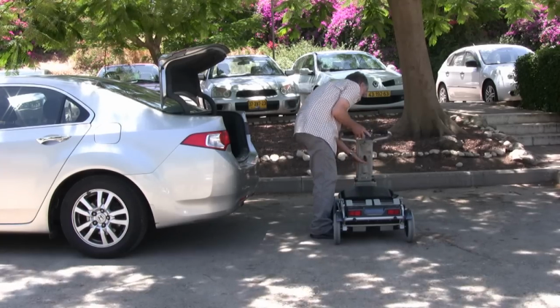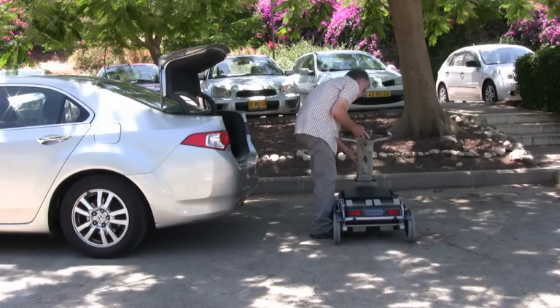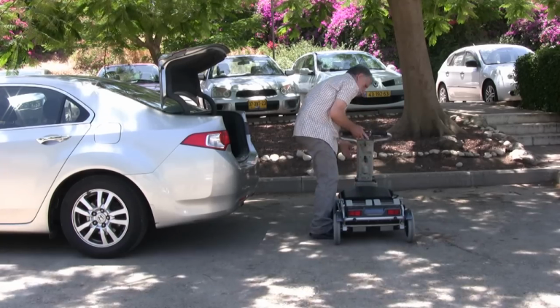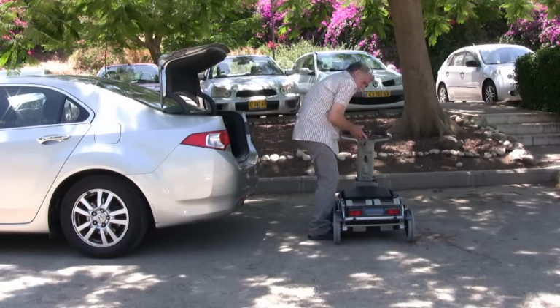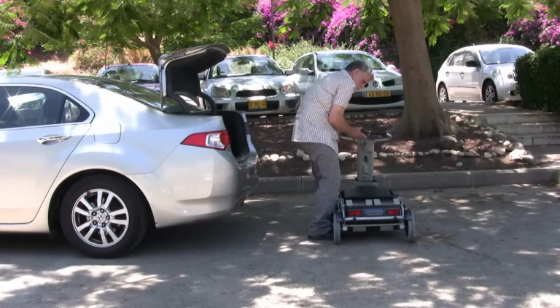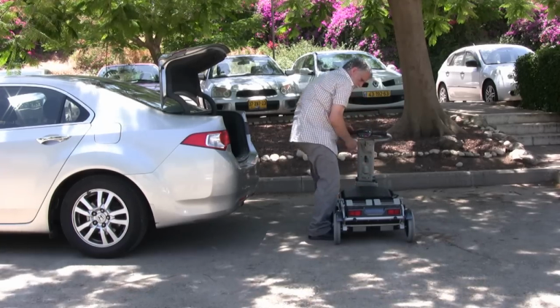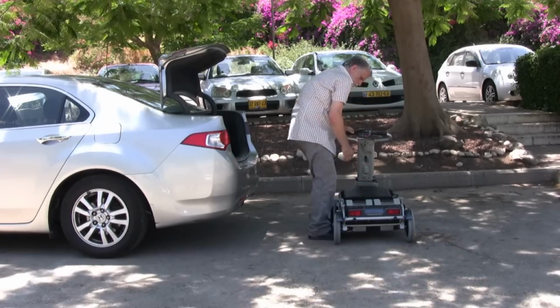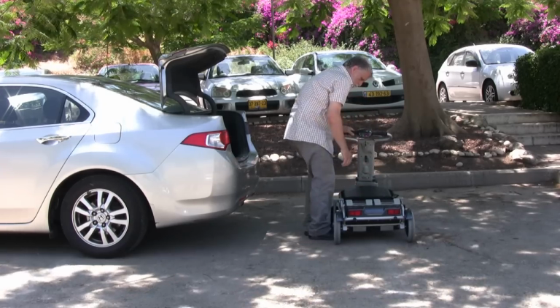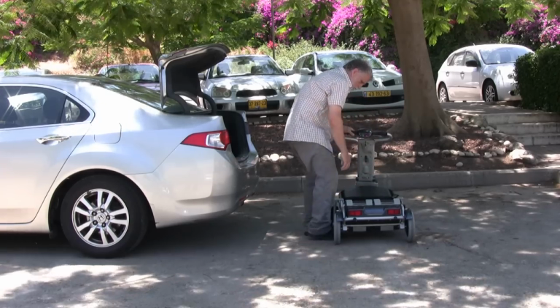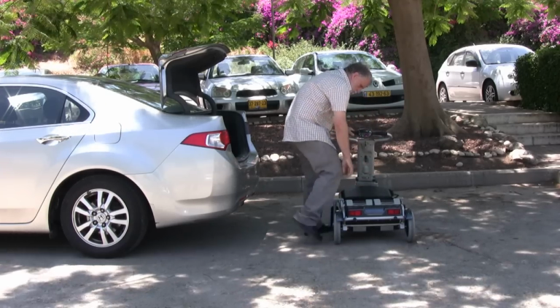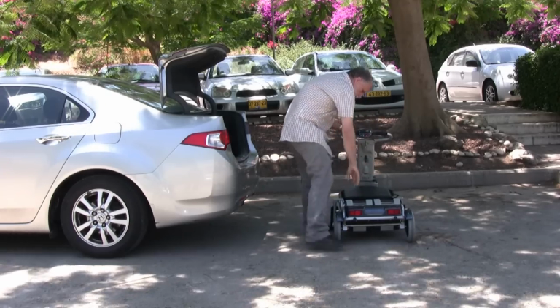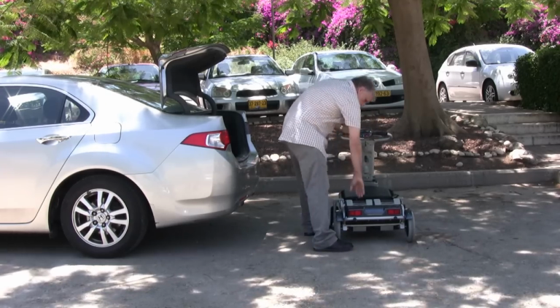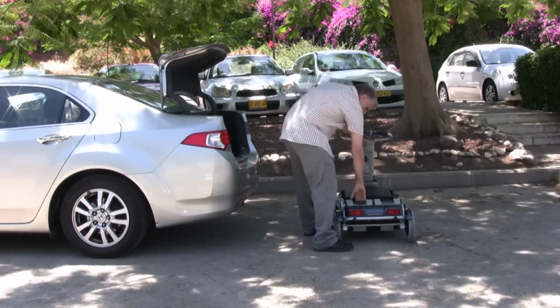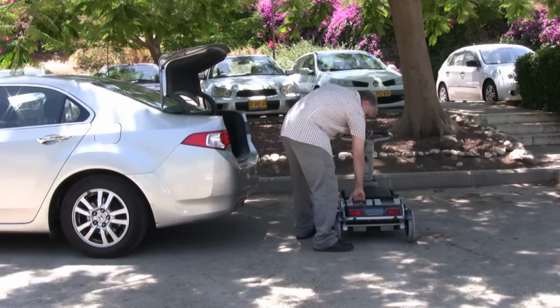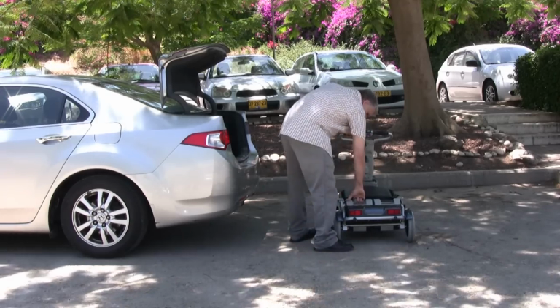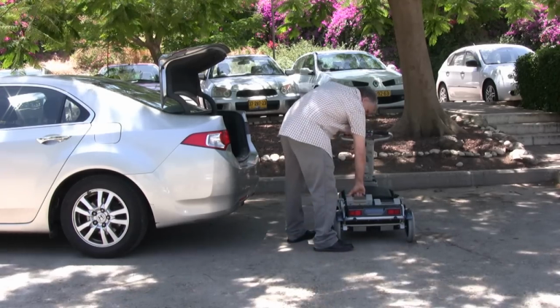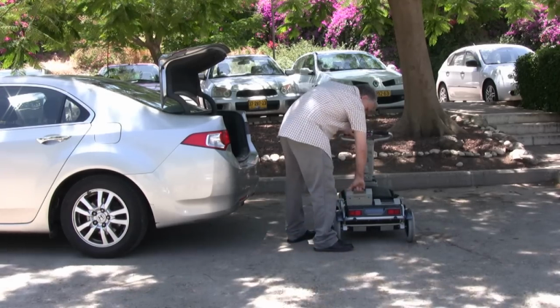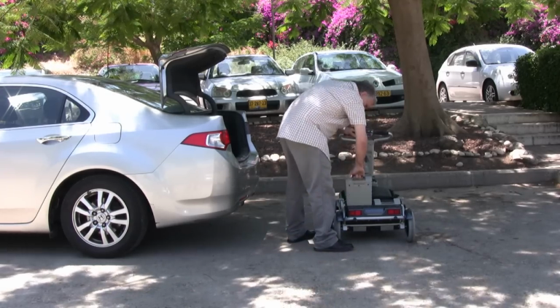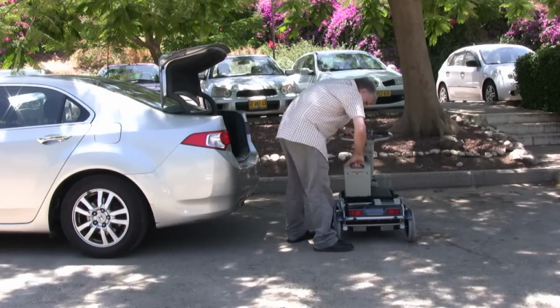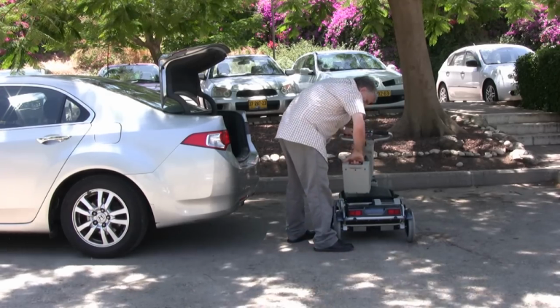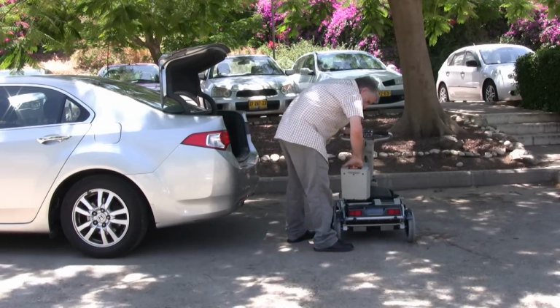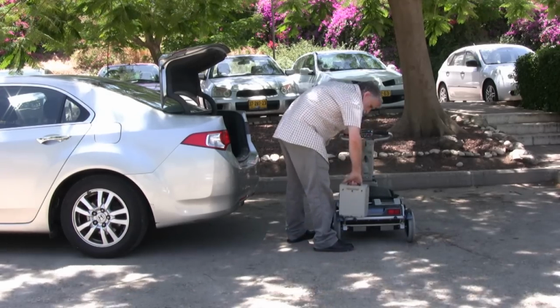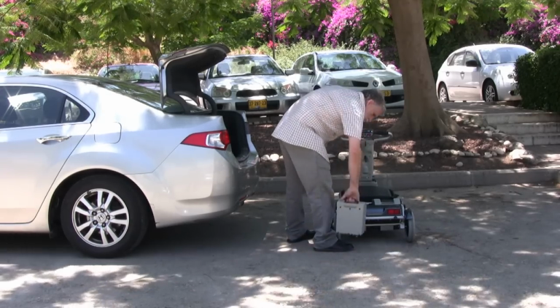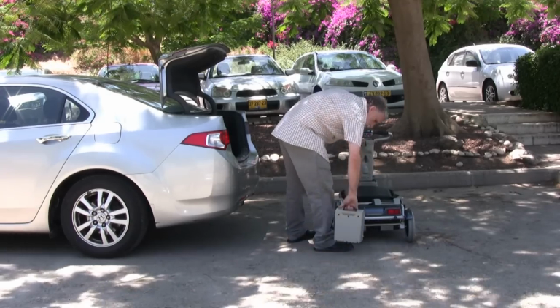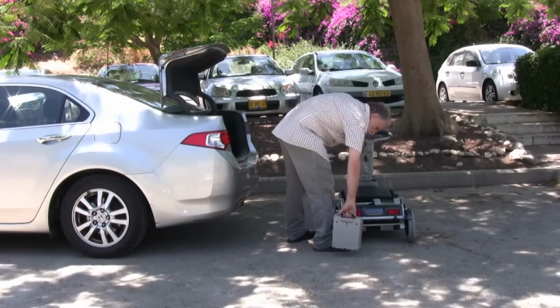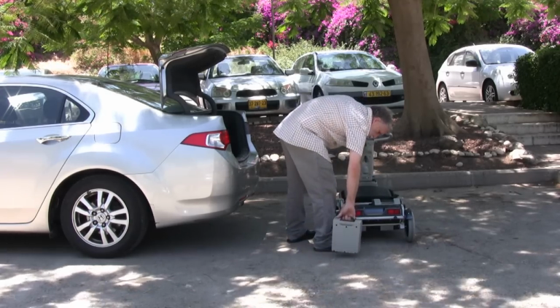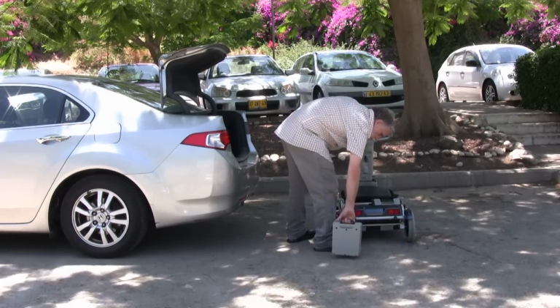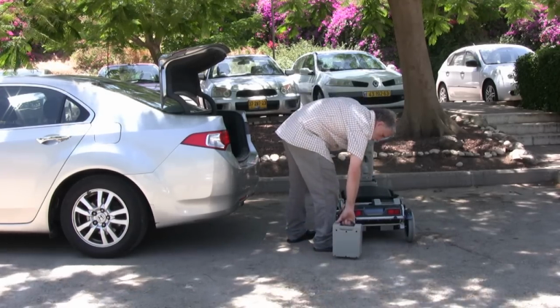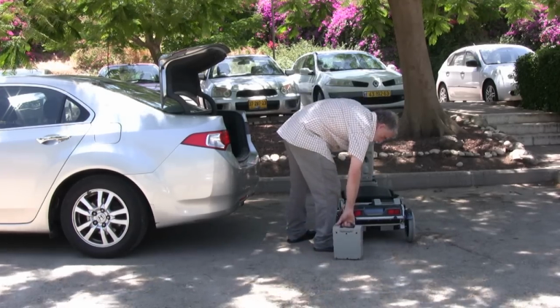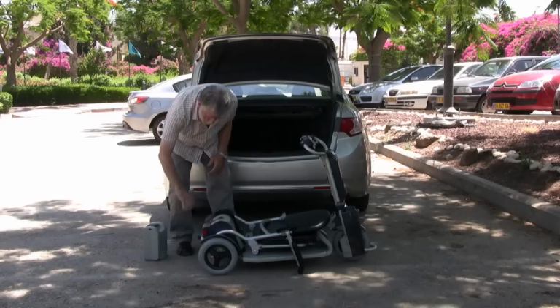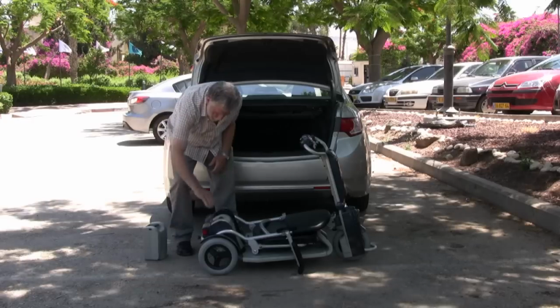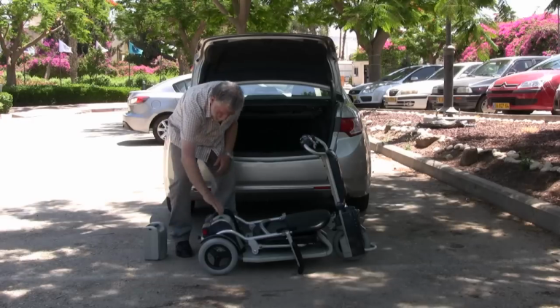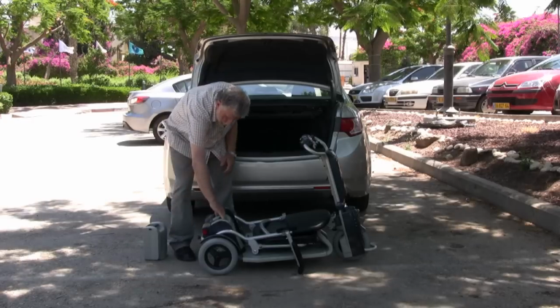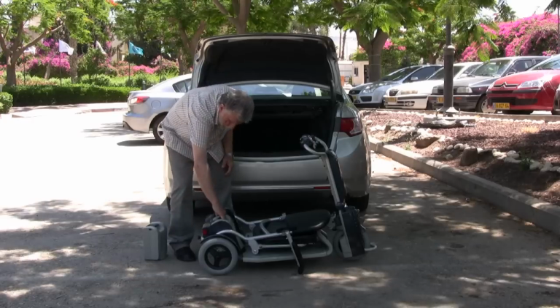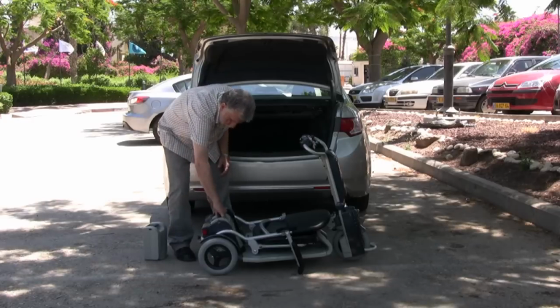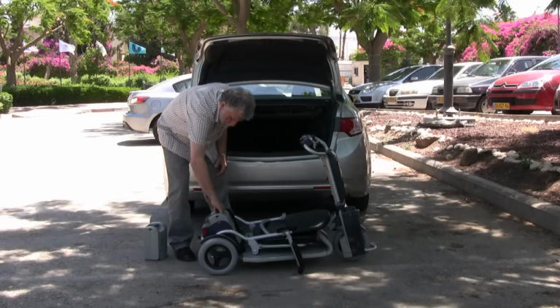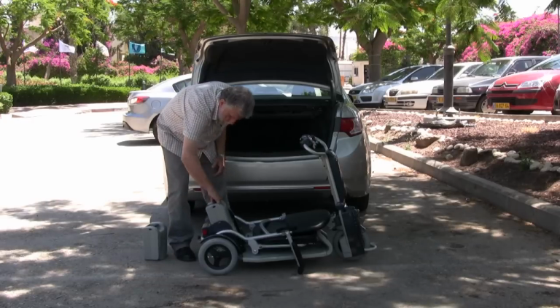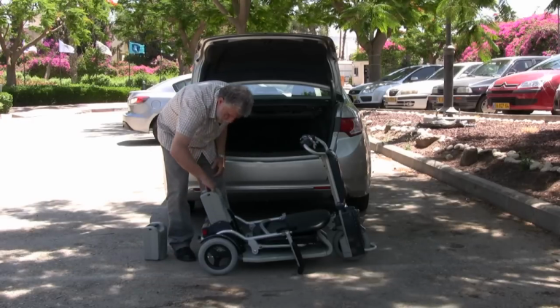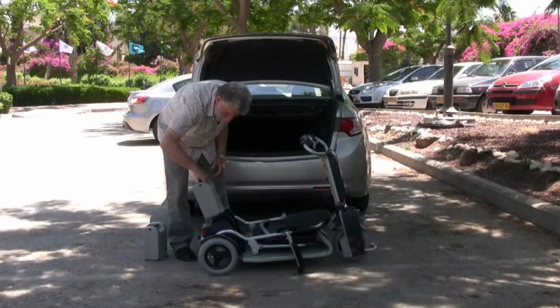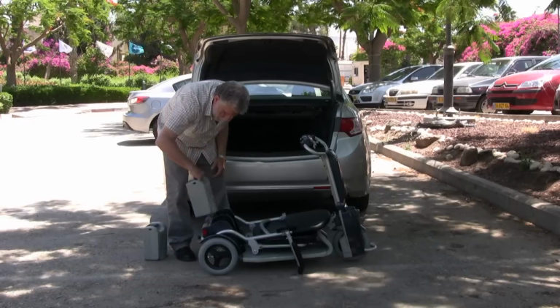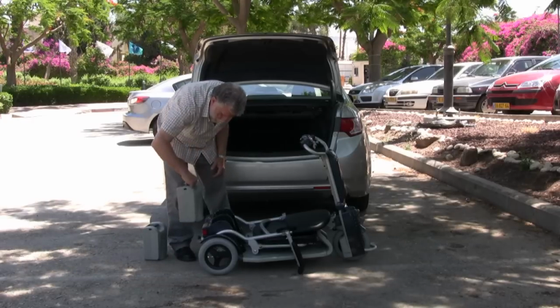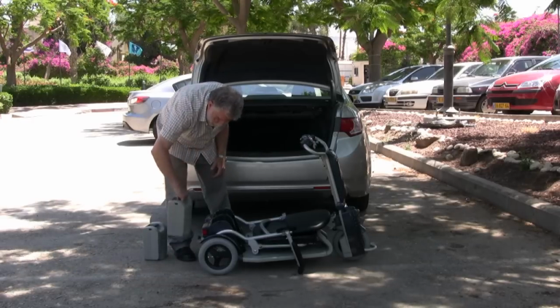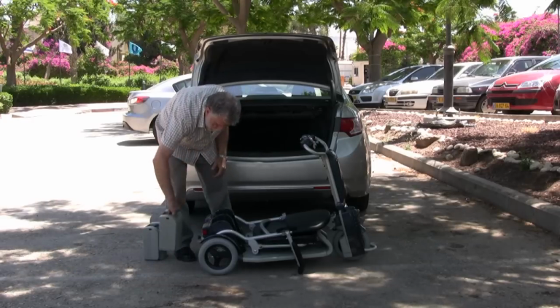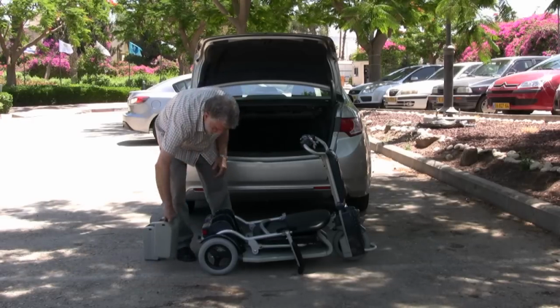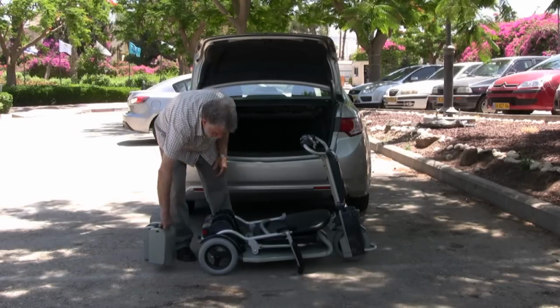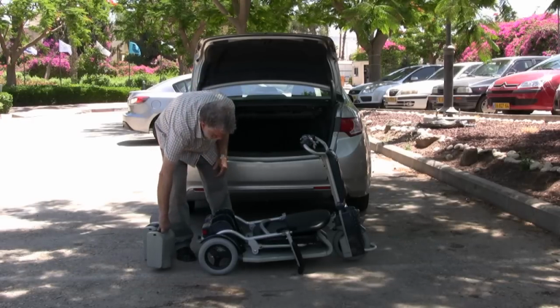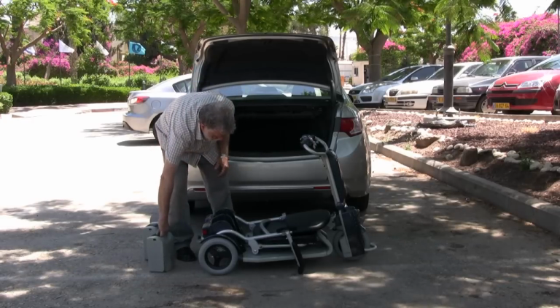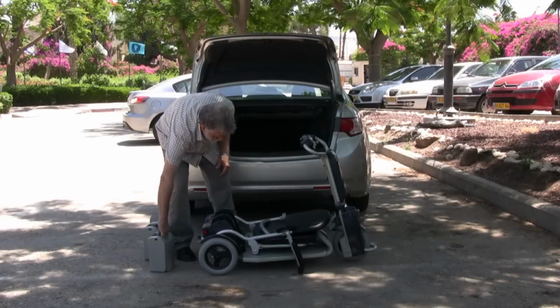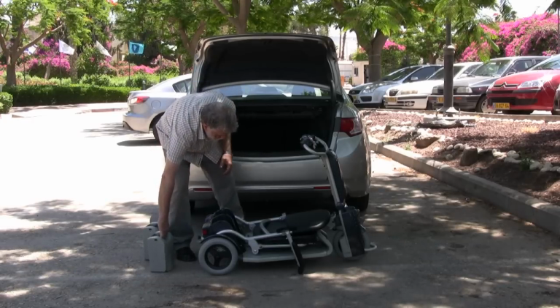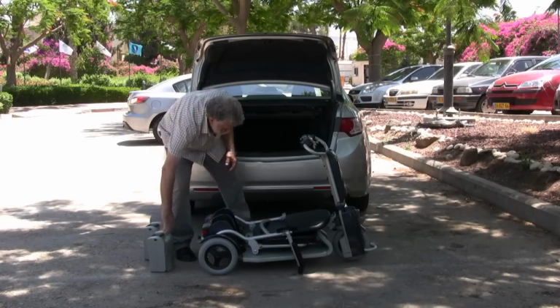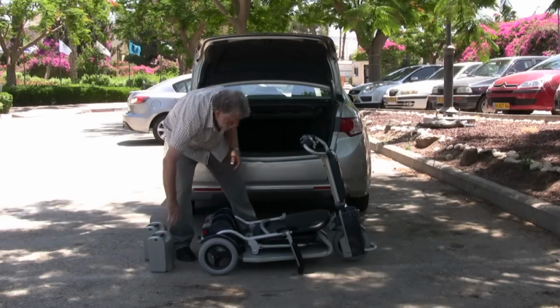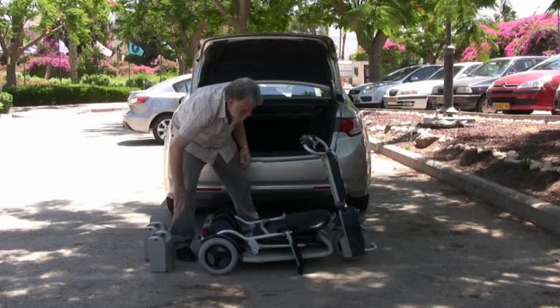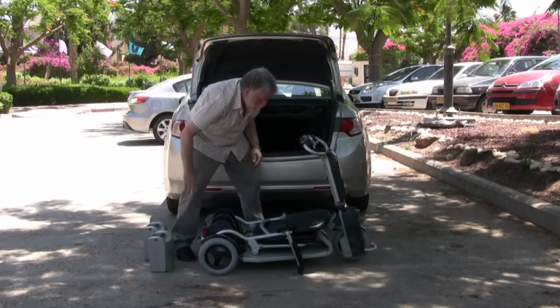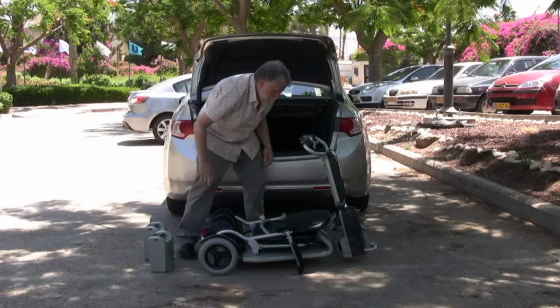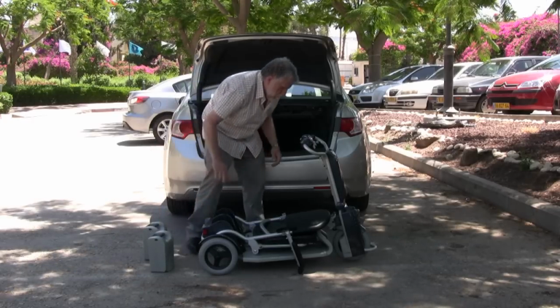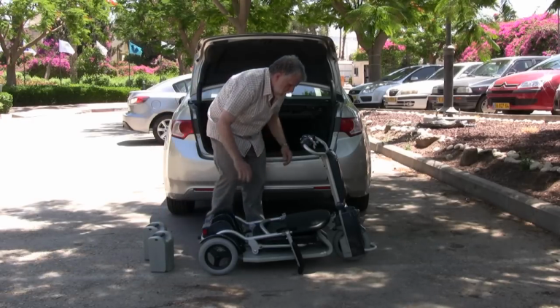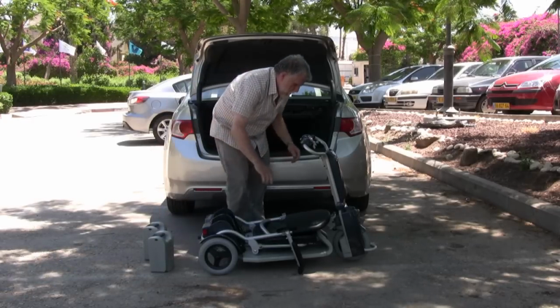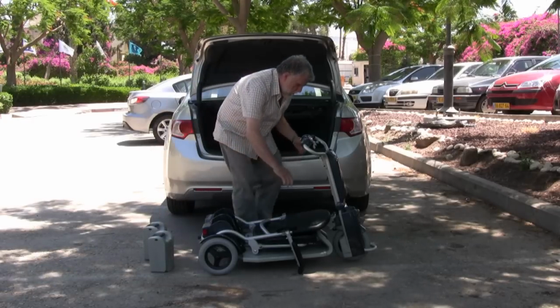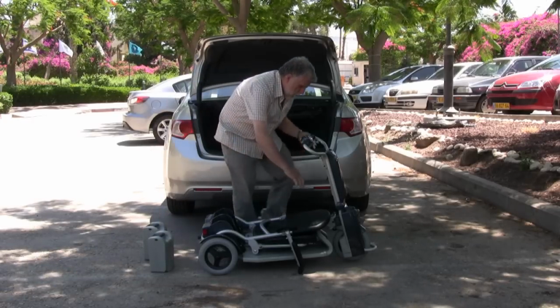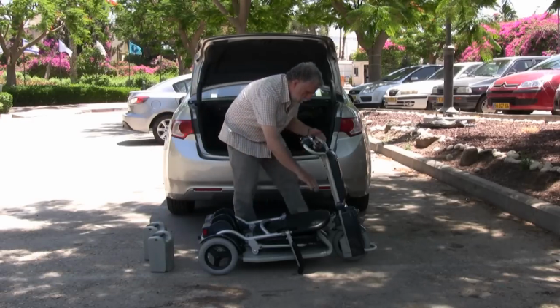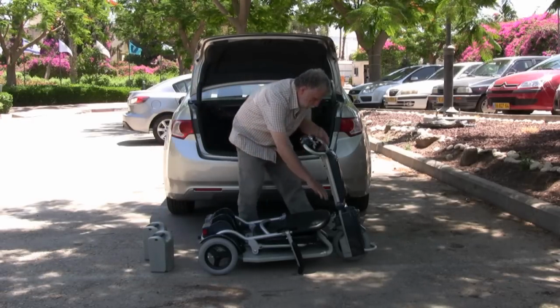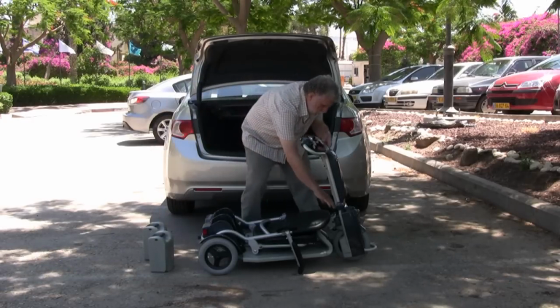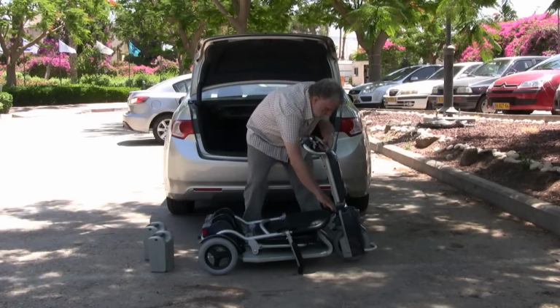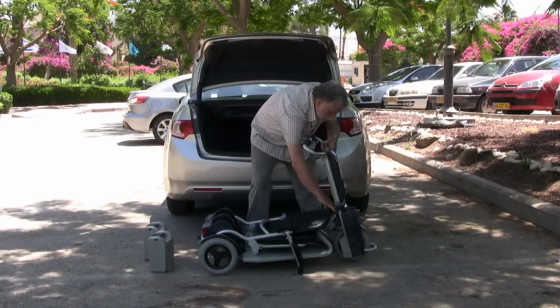The Caddy can be dismantled without any tools into four parts, each weighing less than 29 pounds.